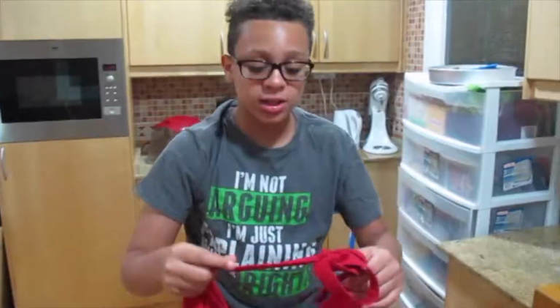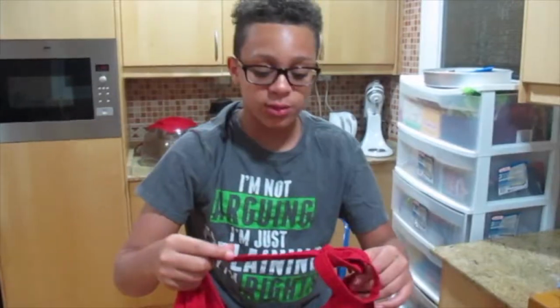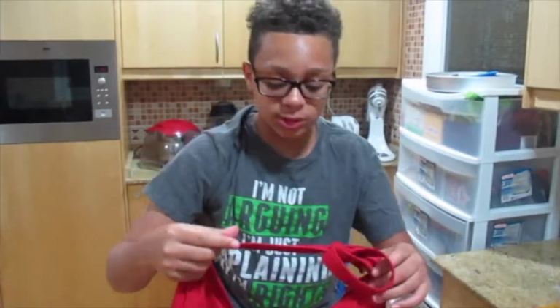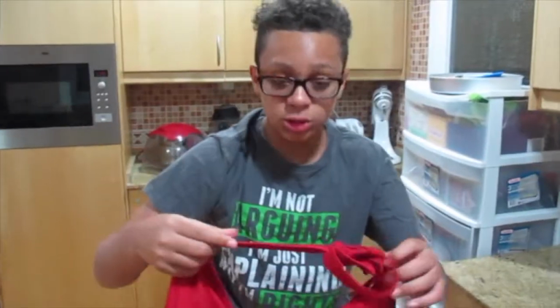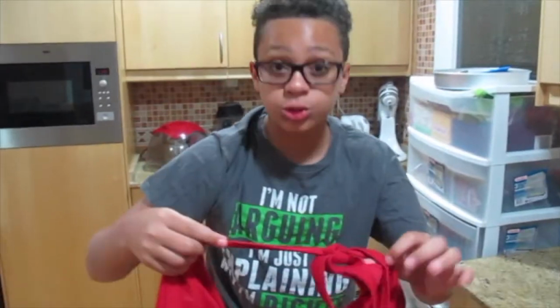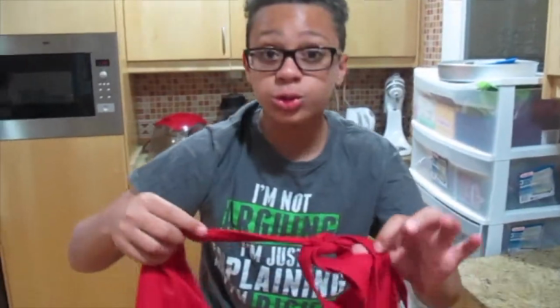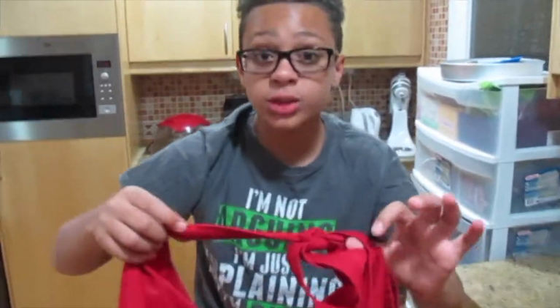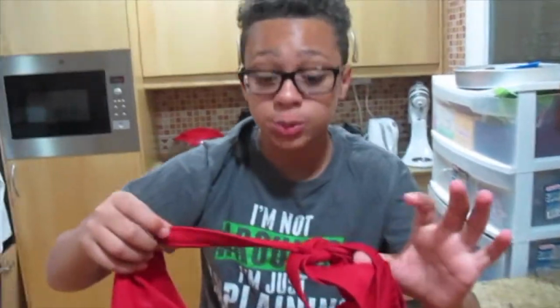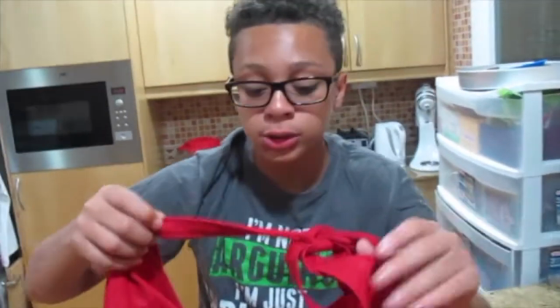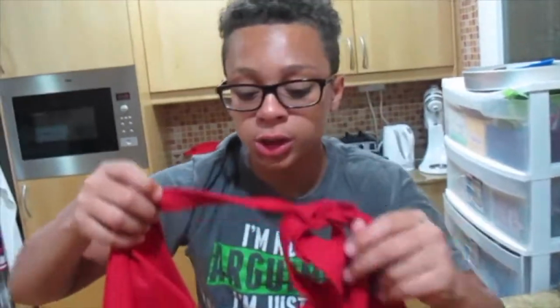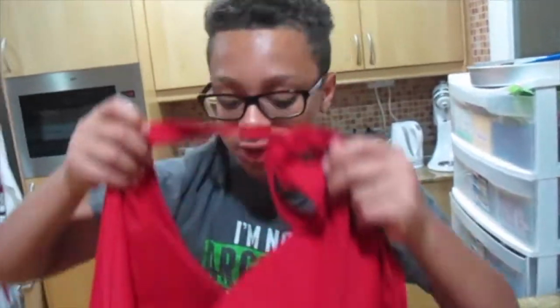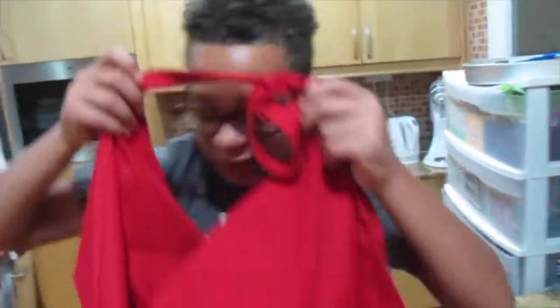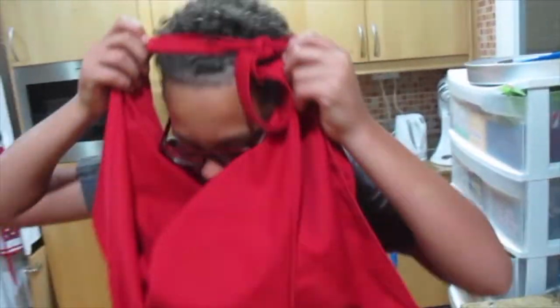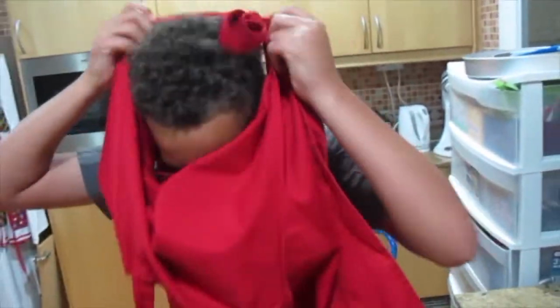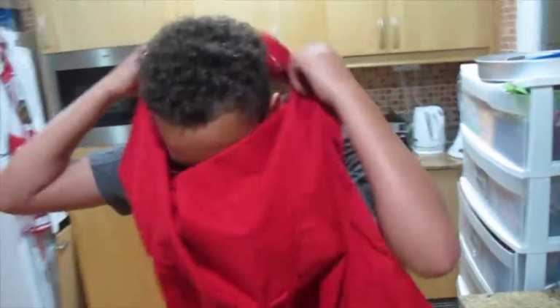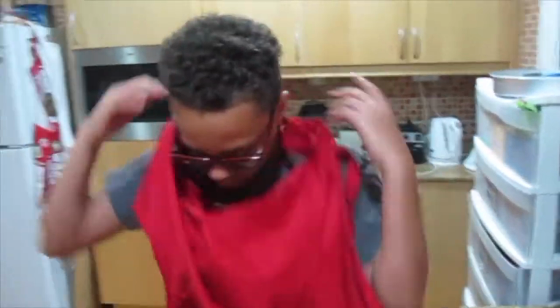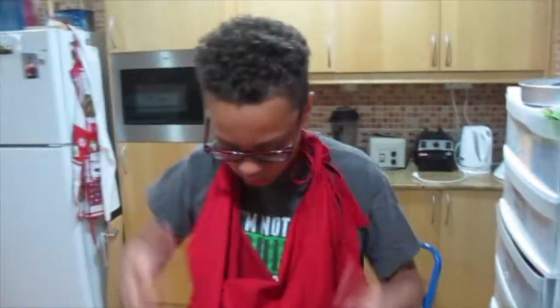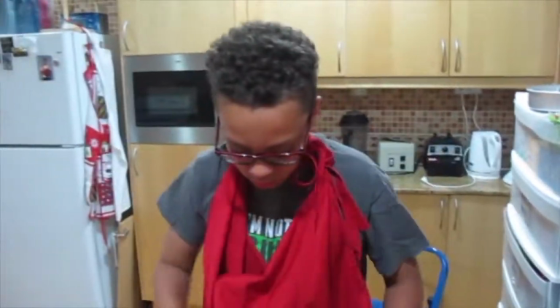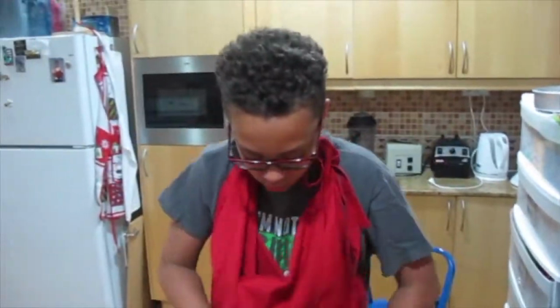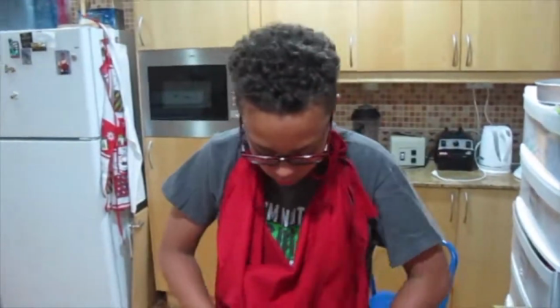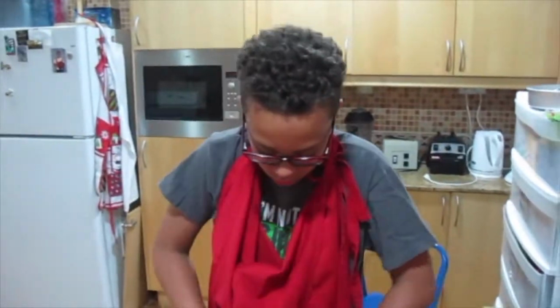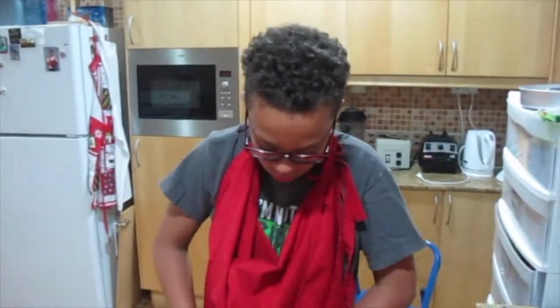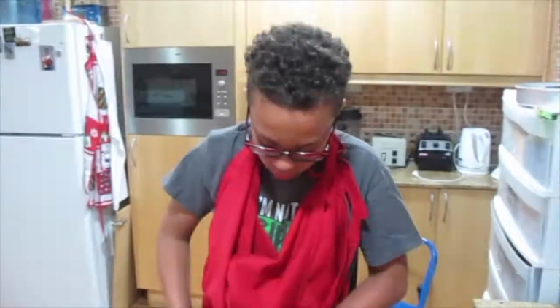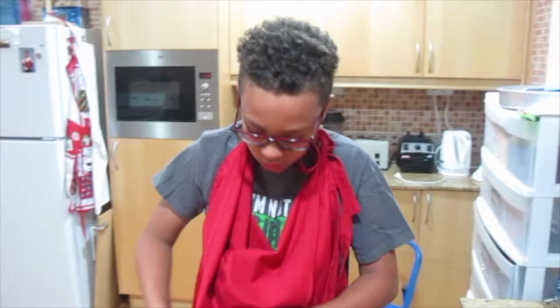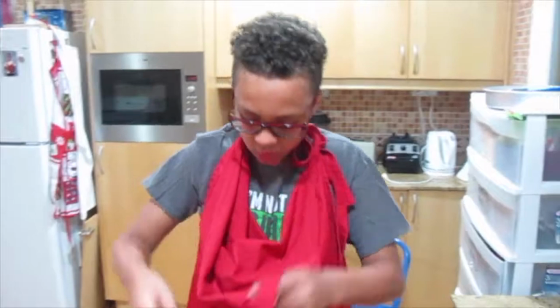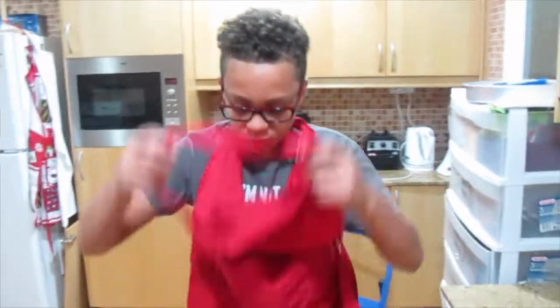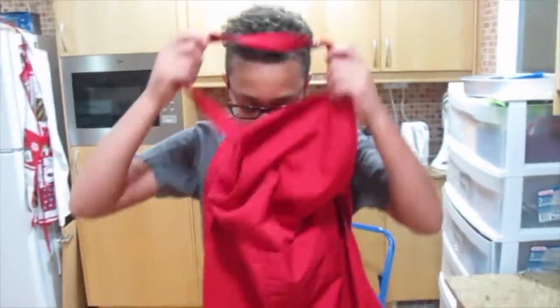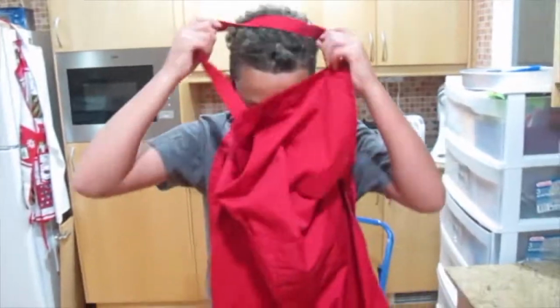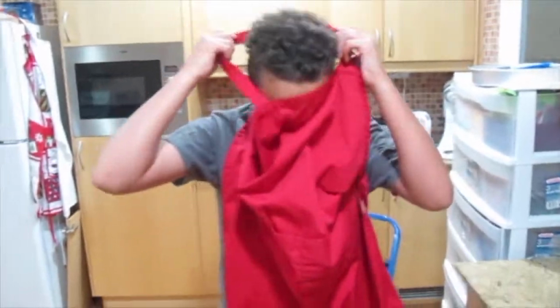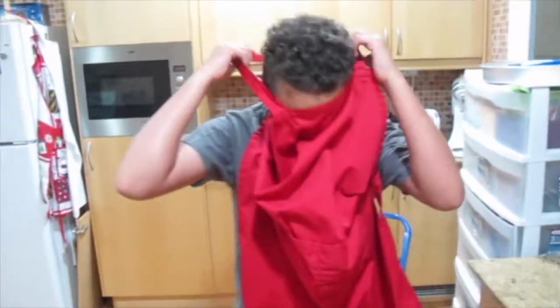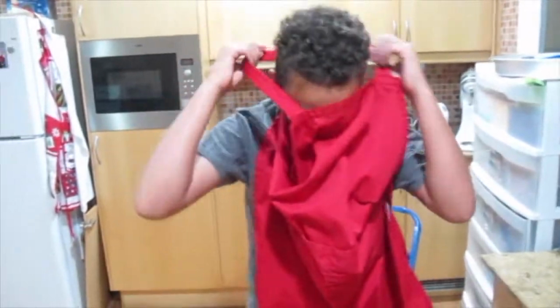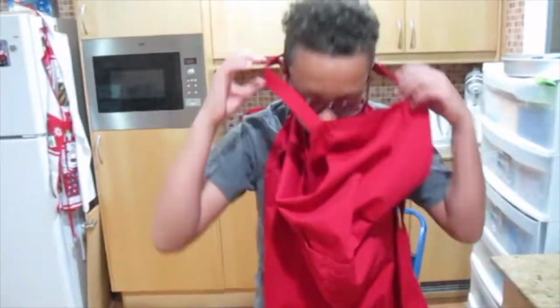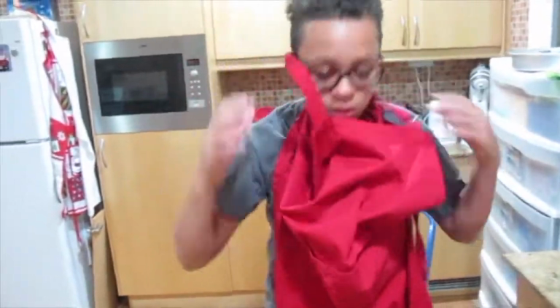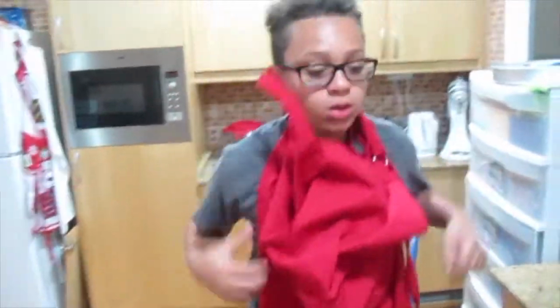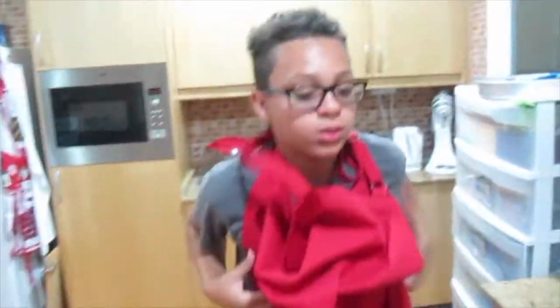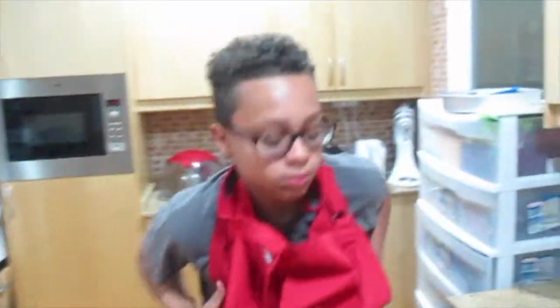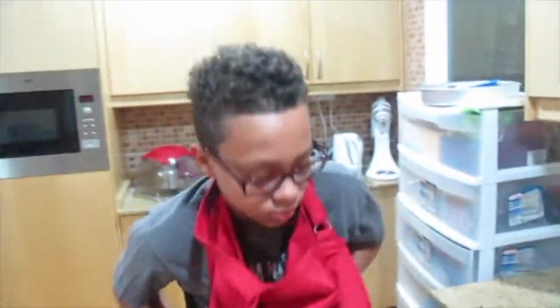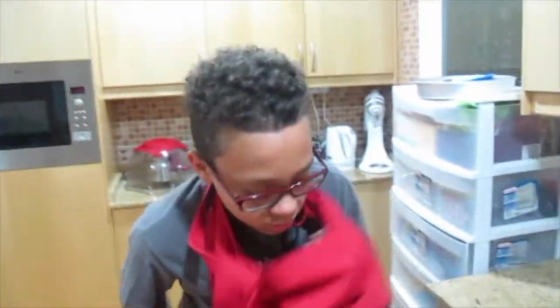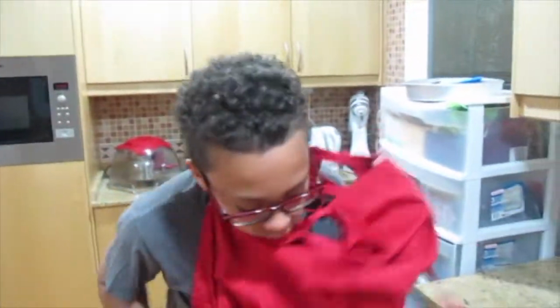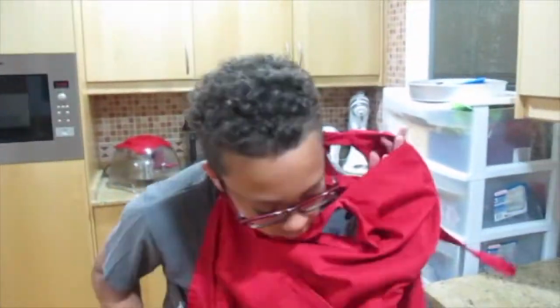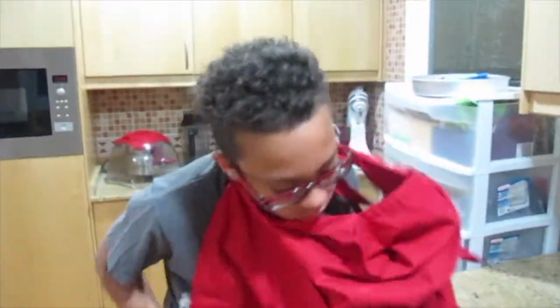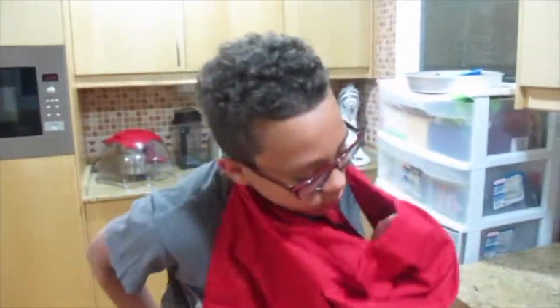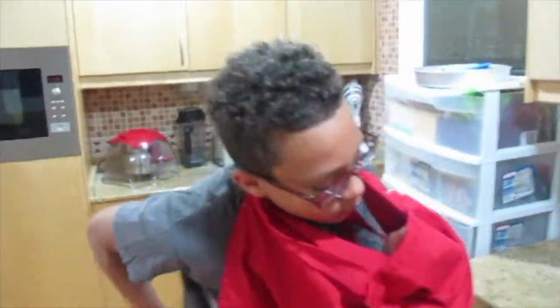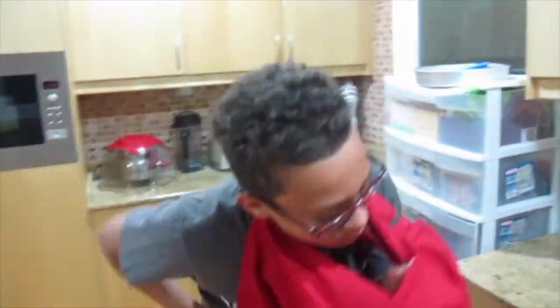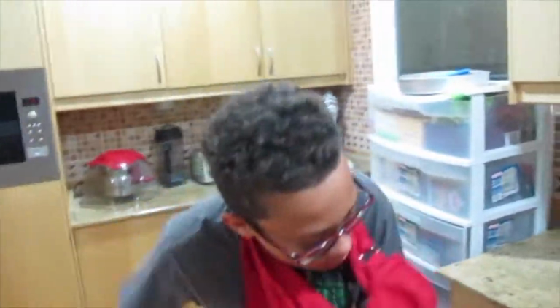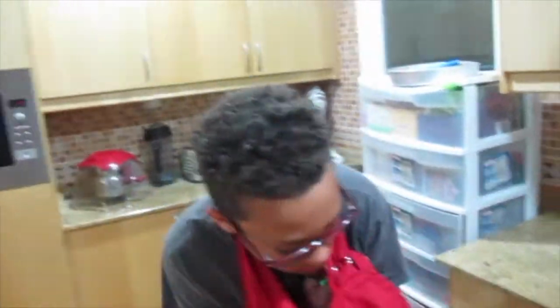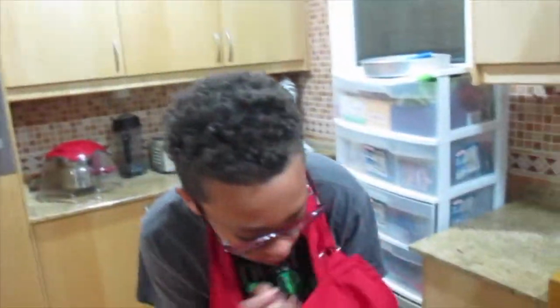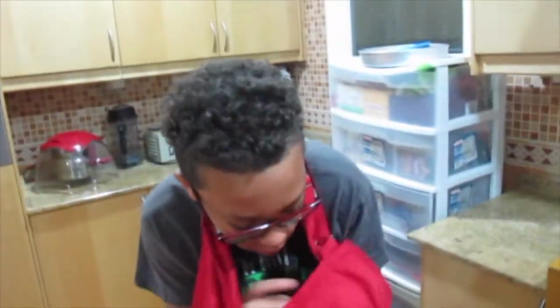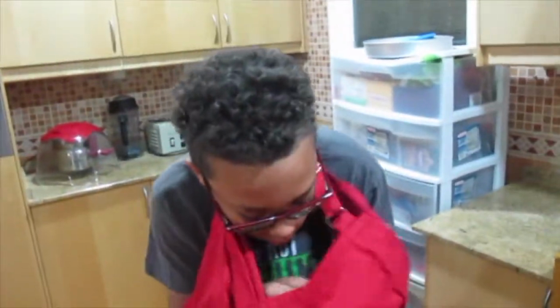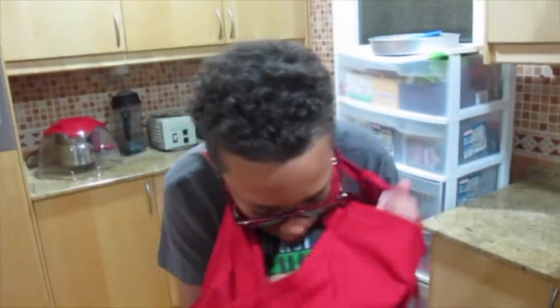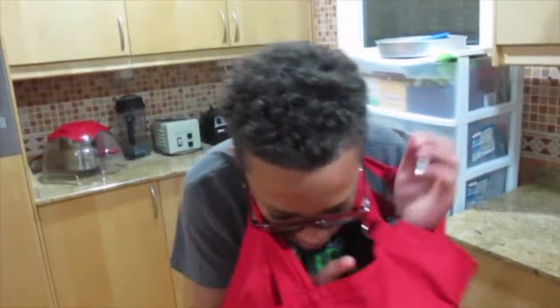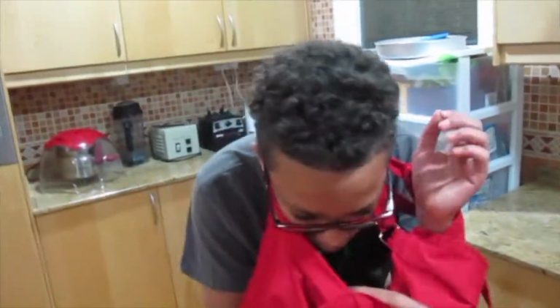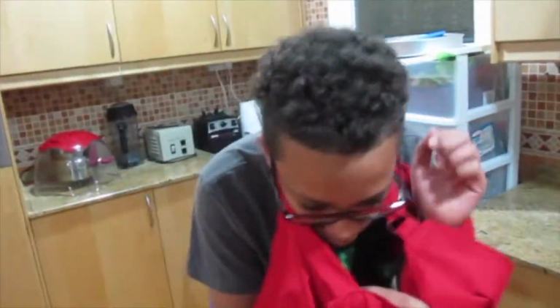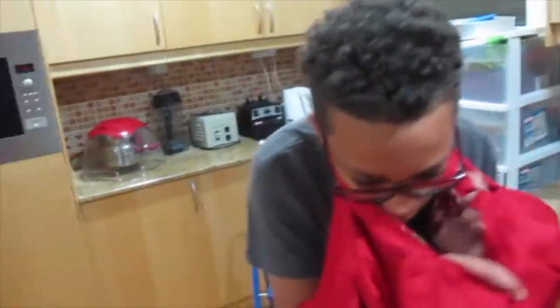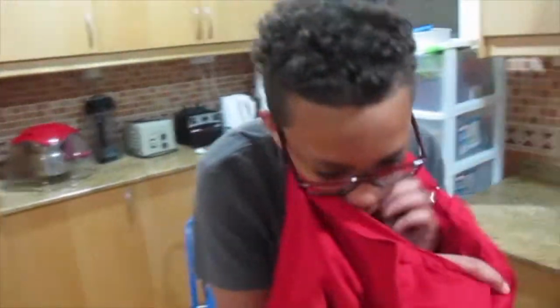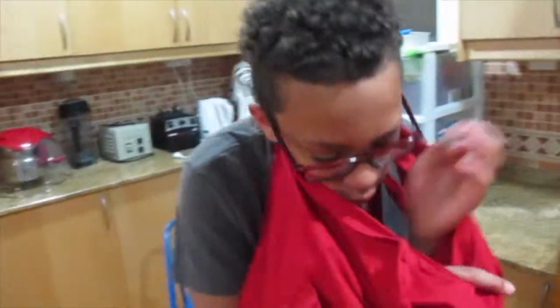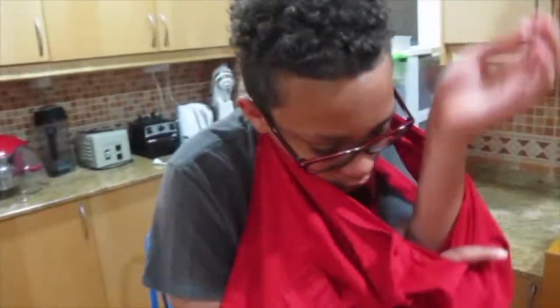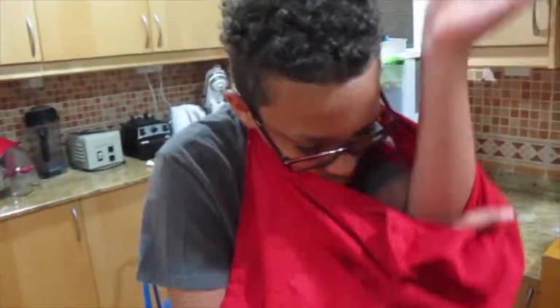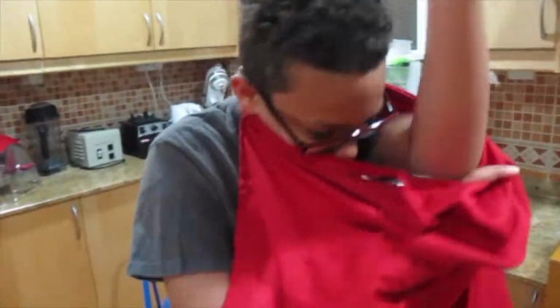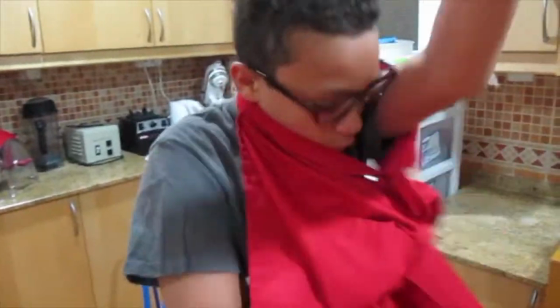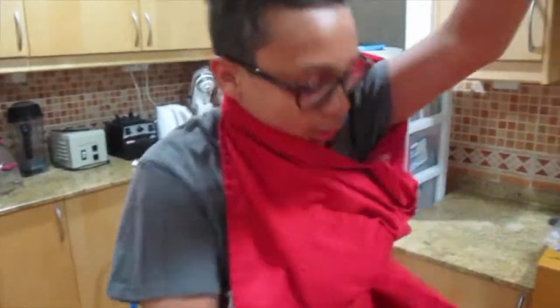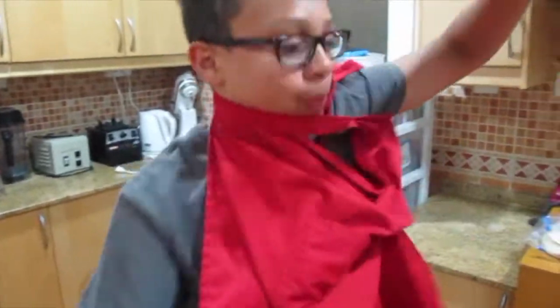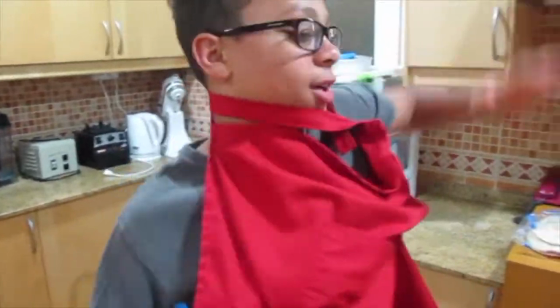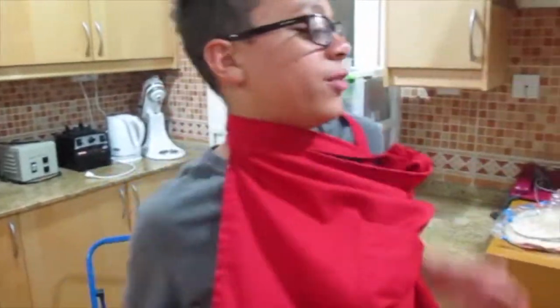What you want to do is put on the apron. It's perfect.